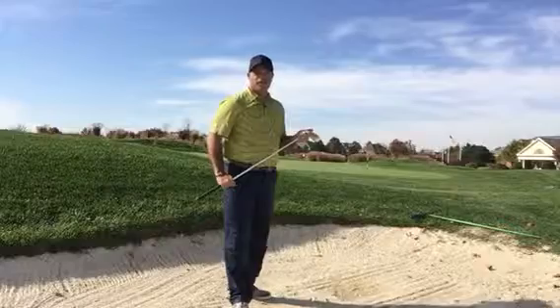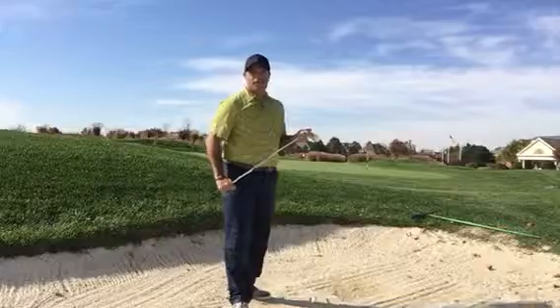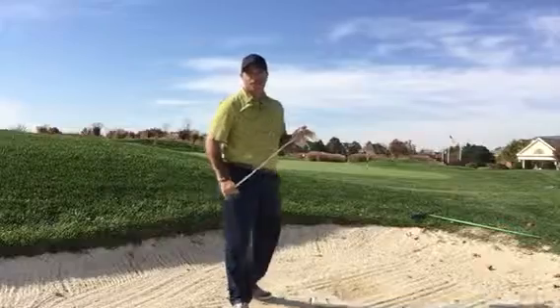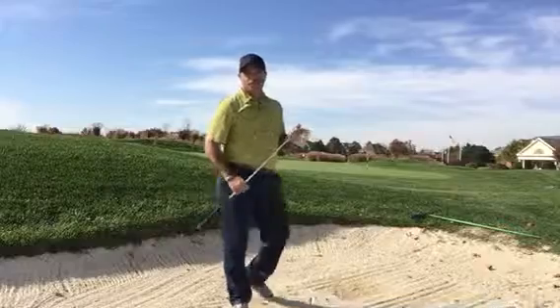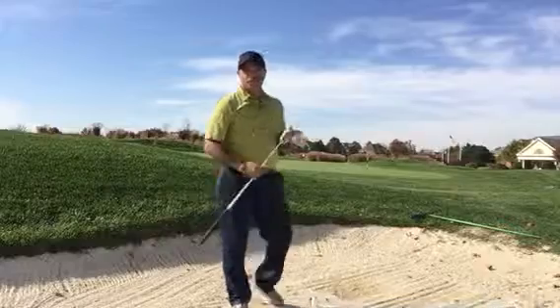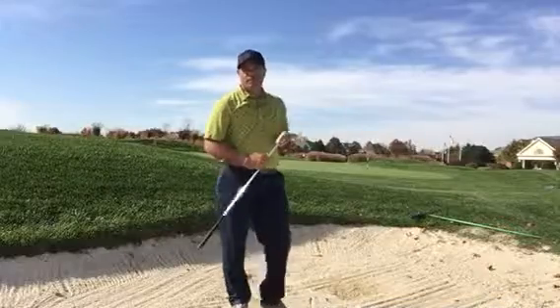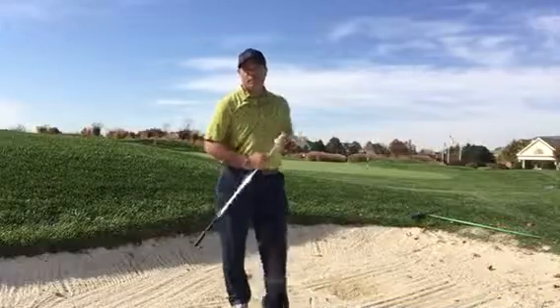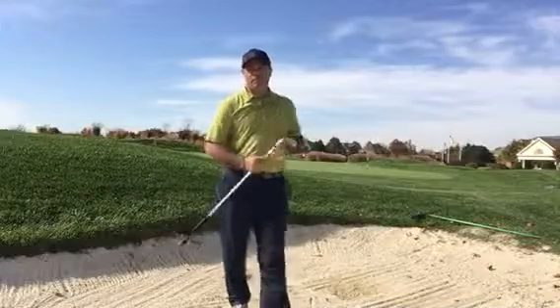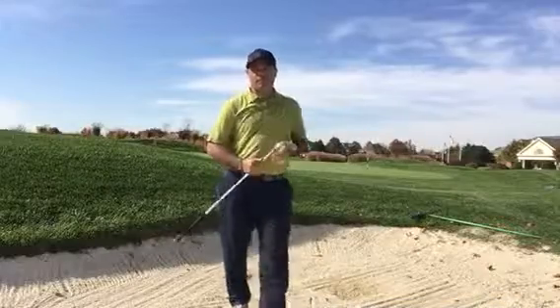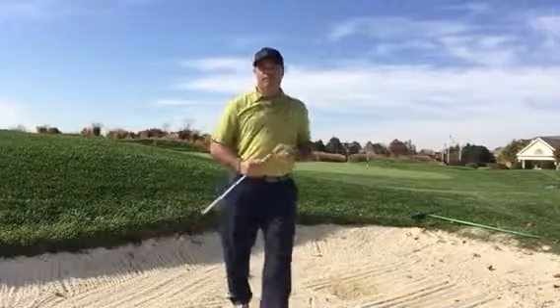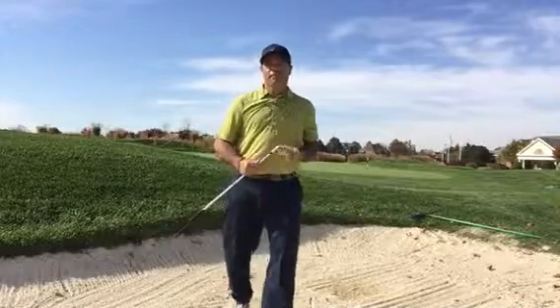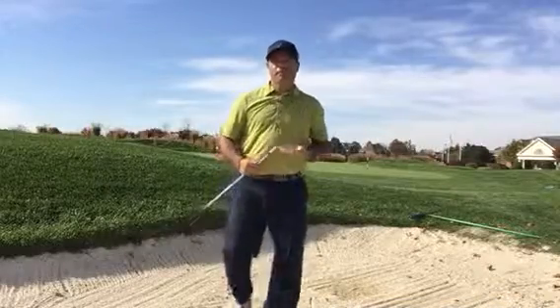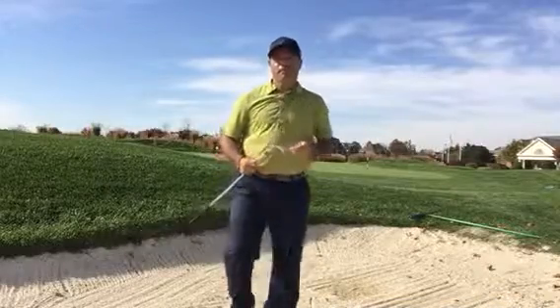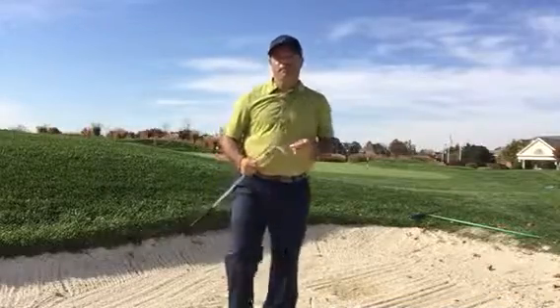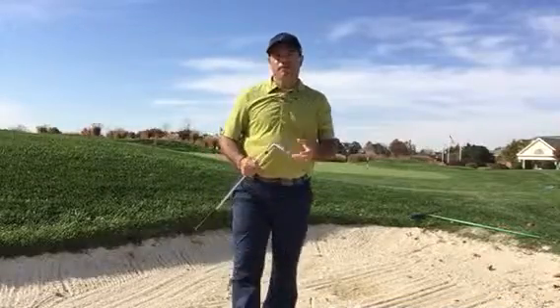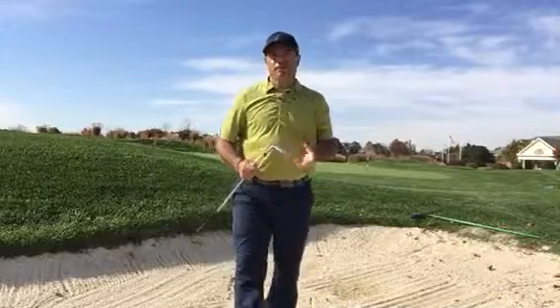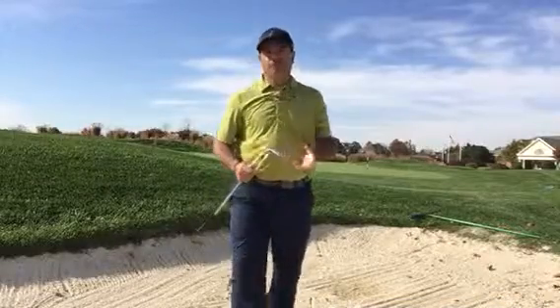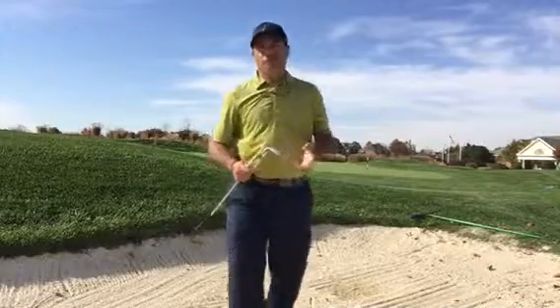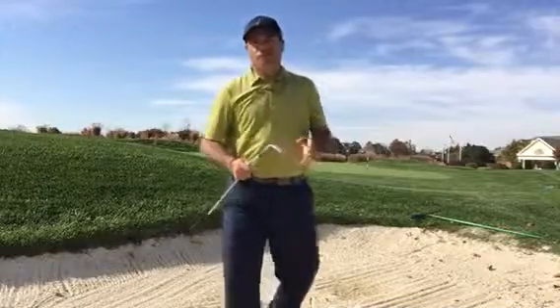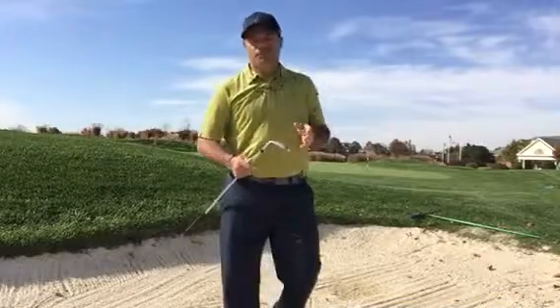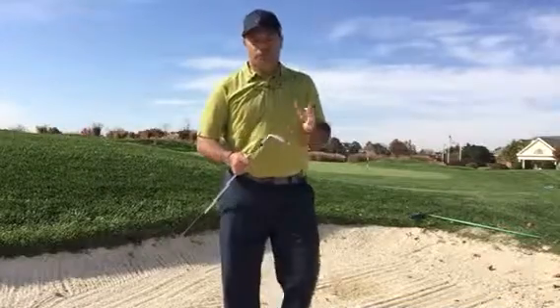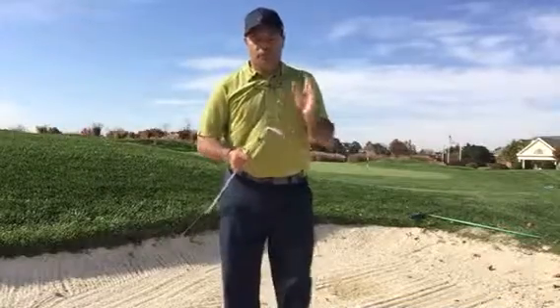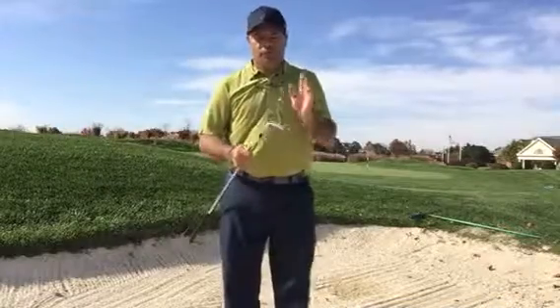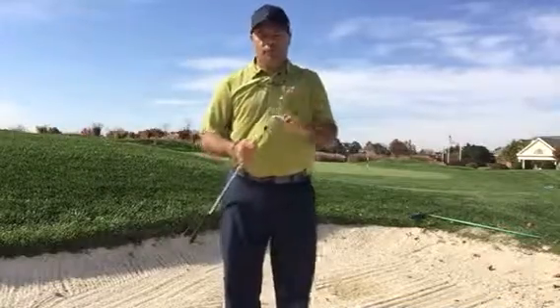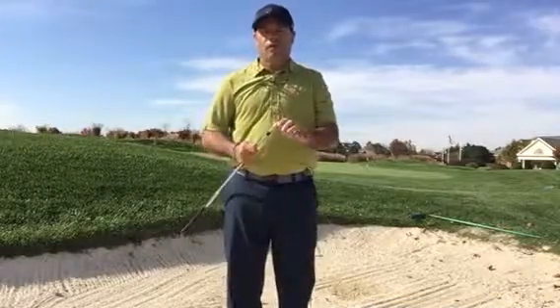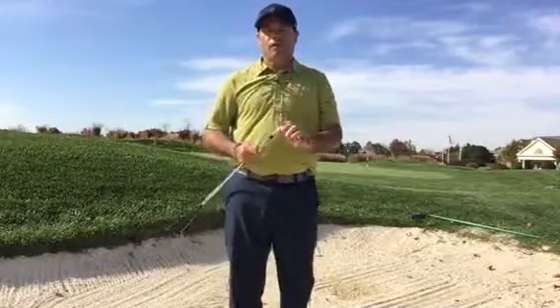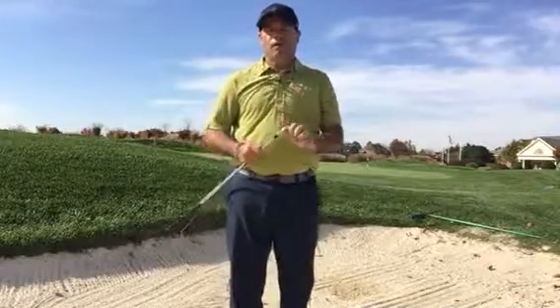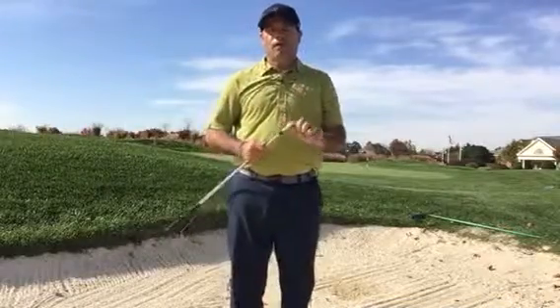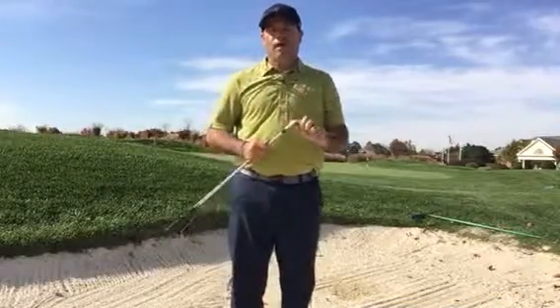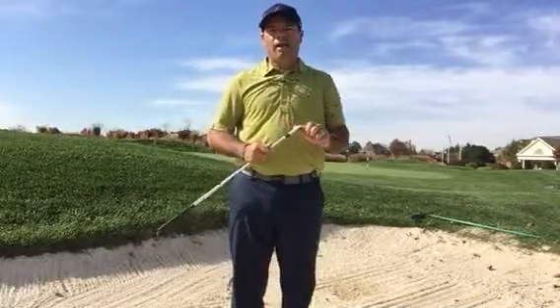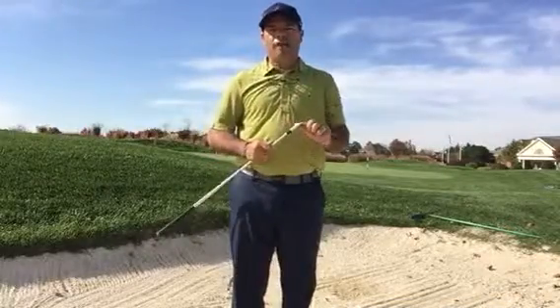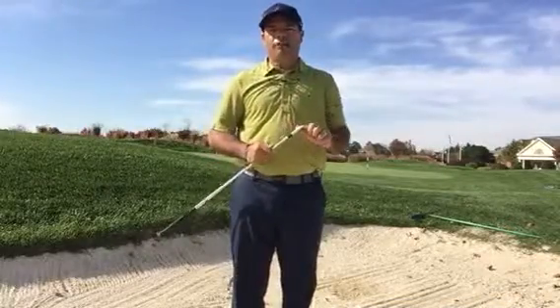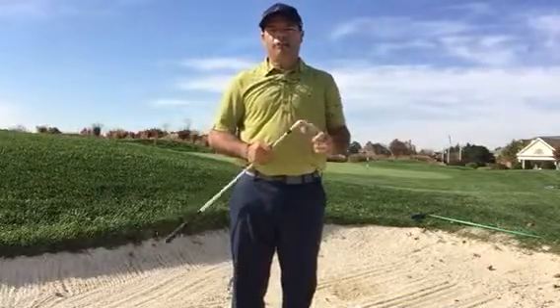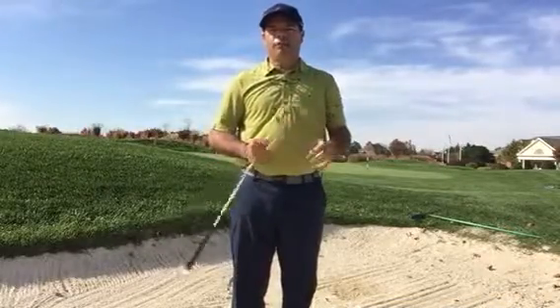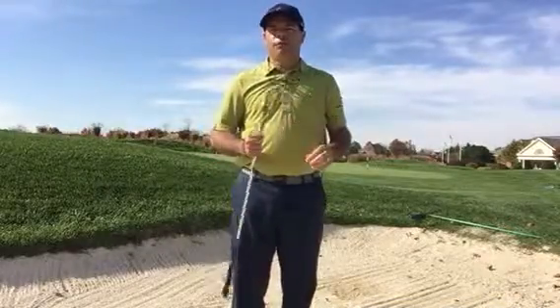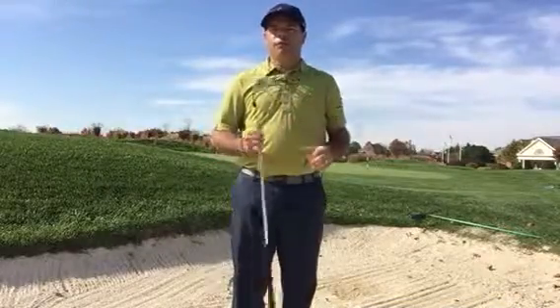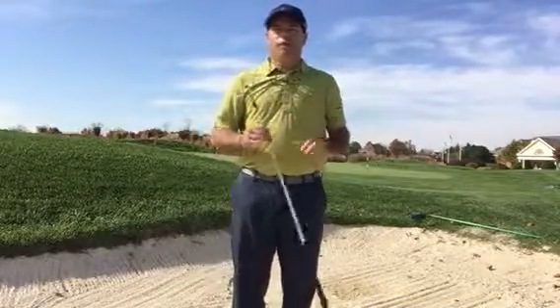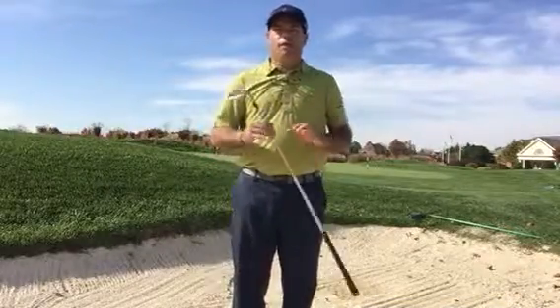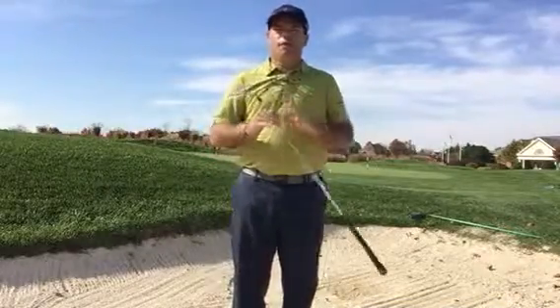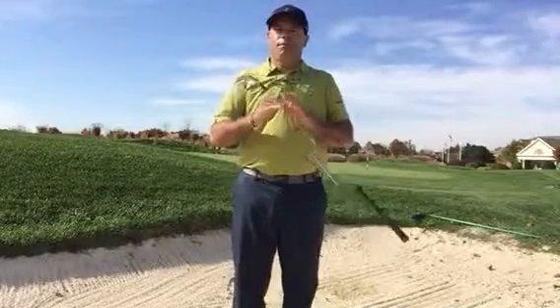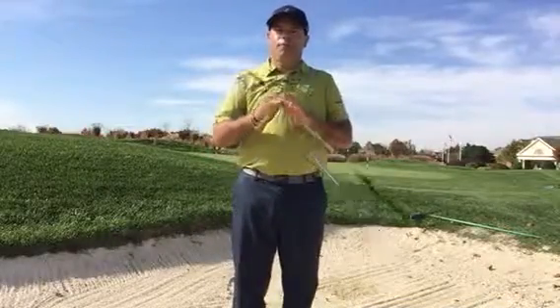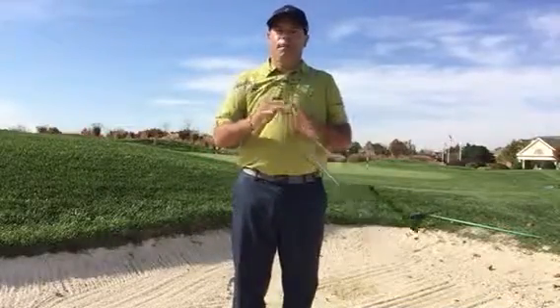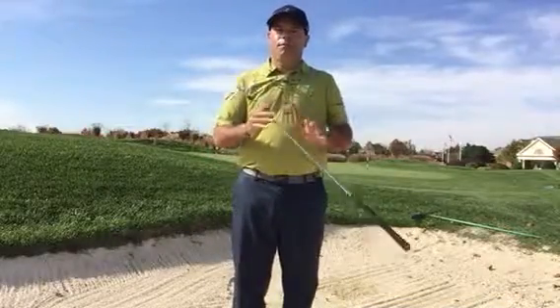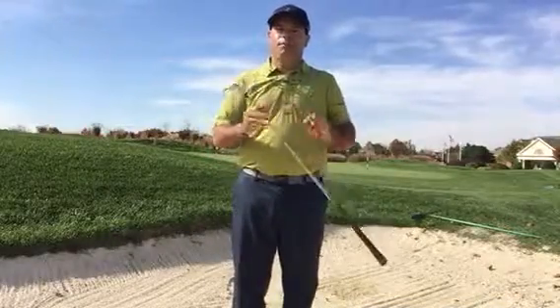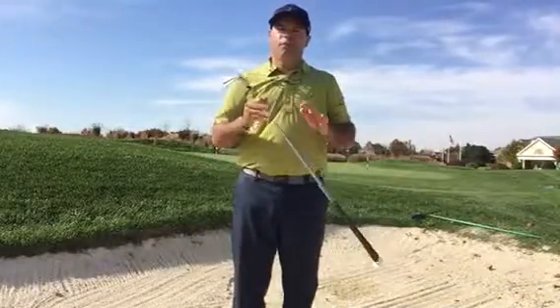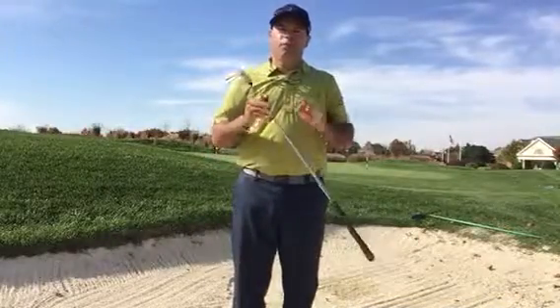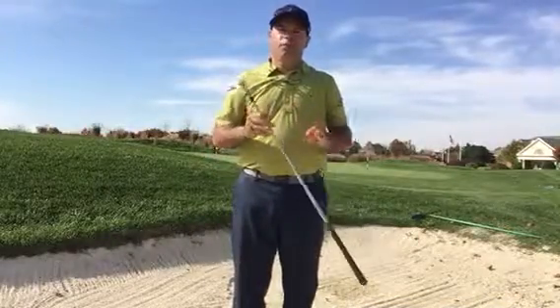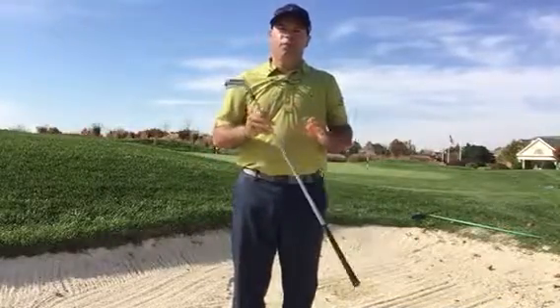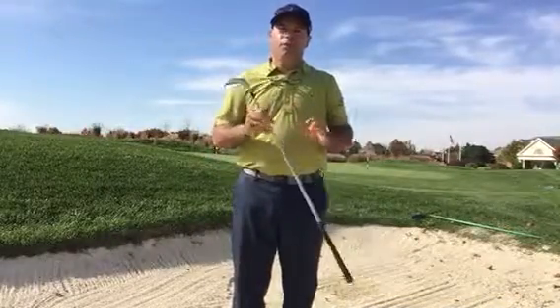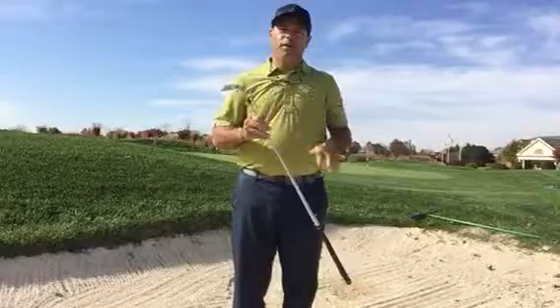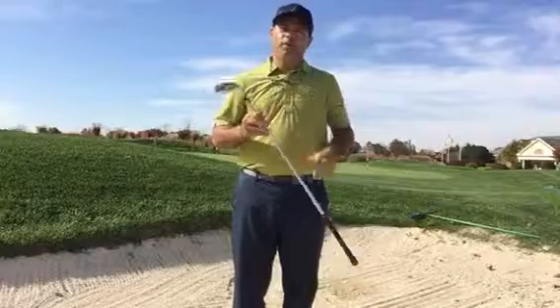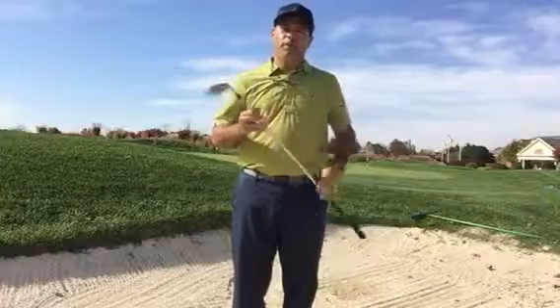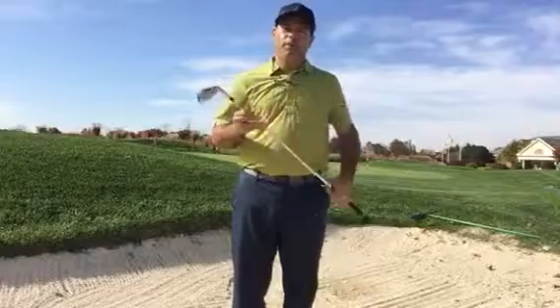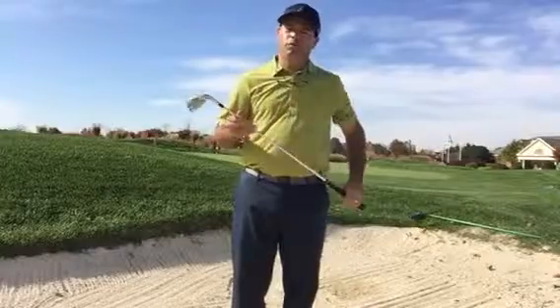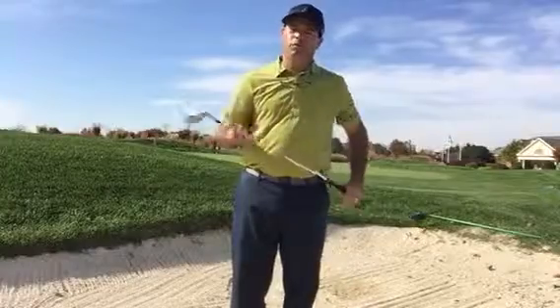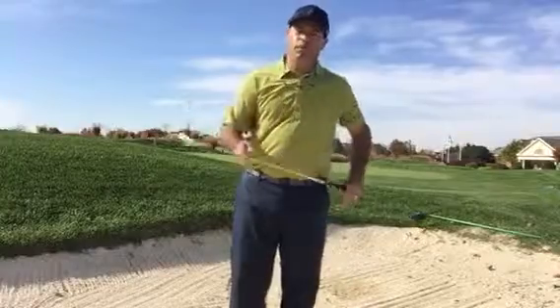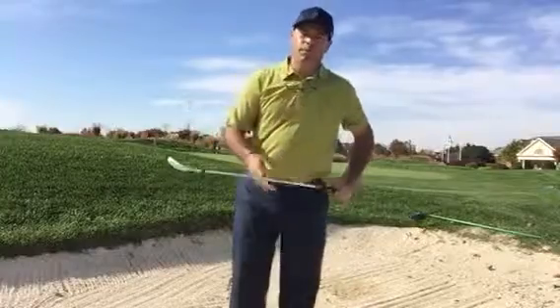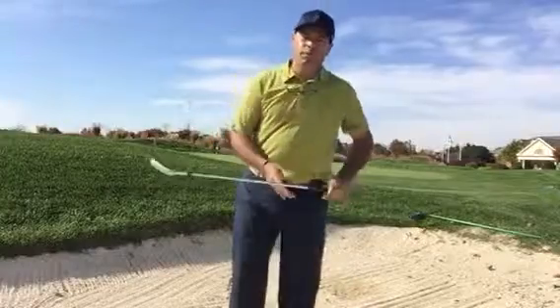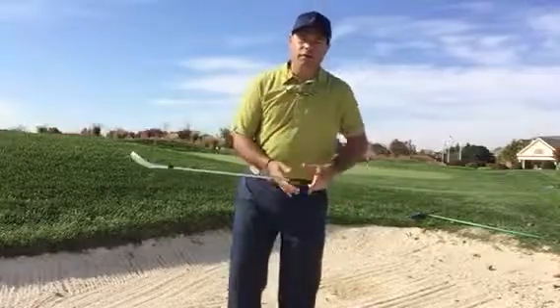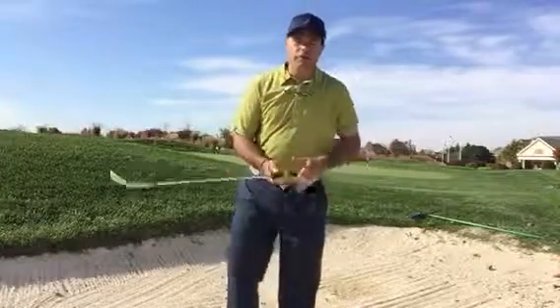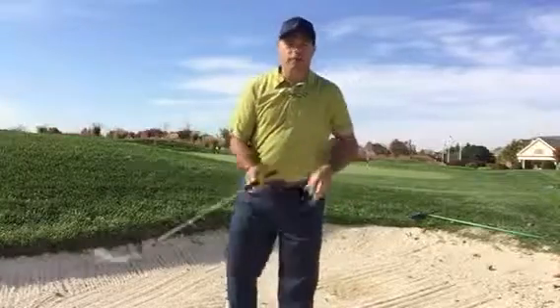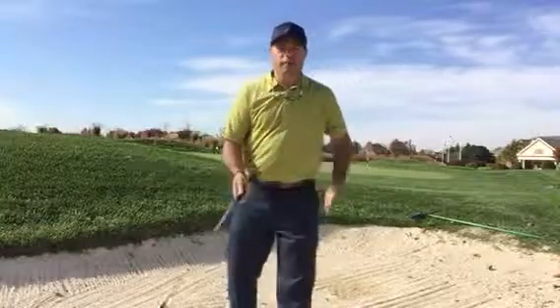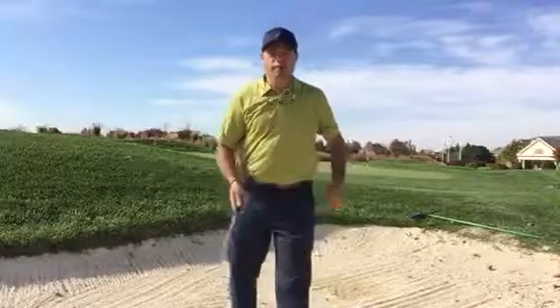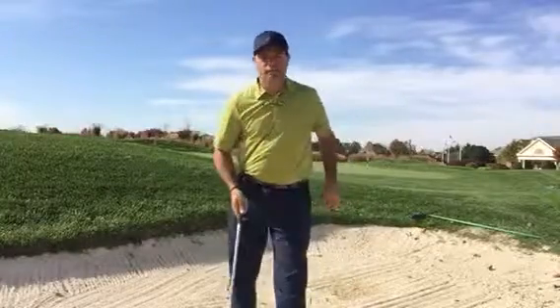I wasn't bad. What I like to do is play it the same way I play my regular bunker shots.